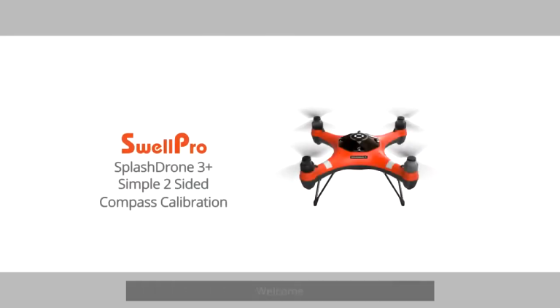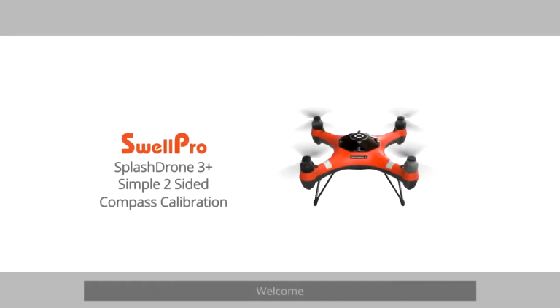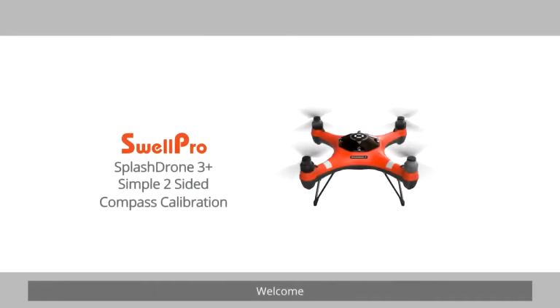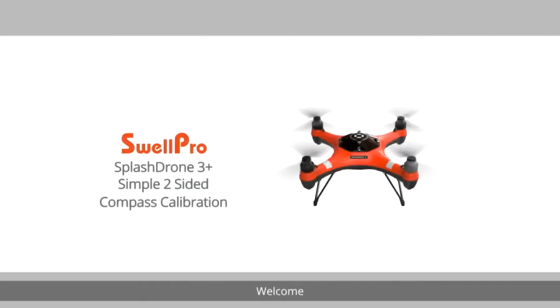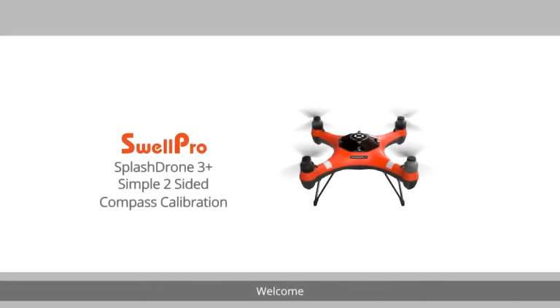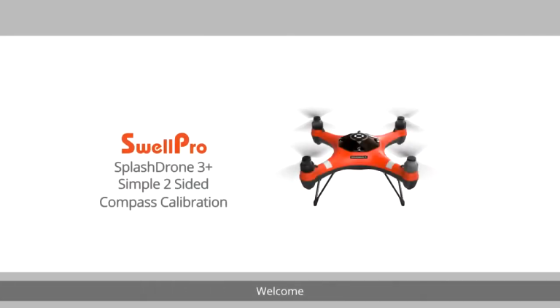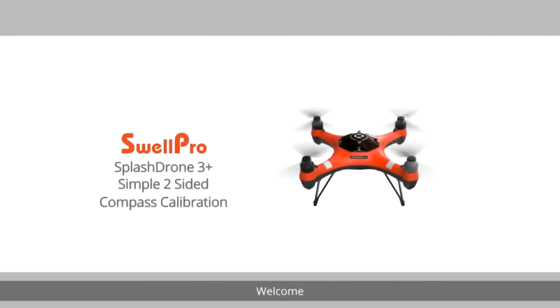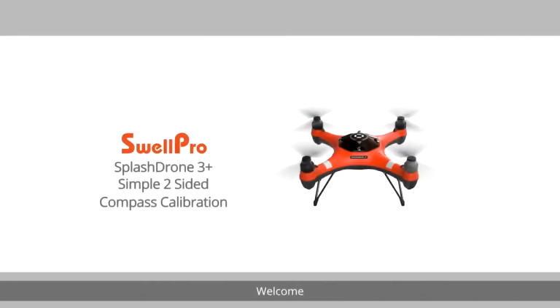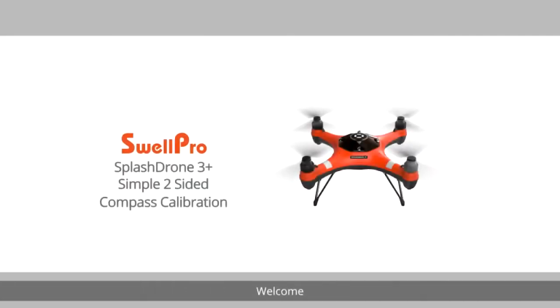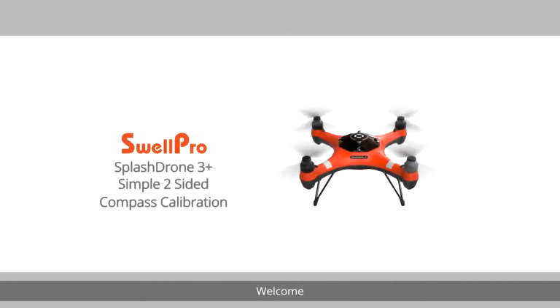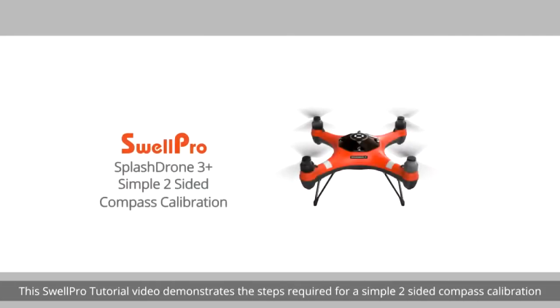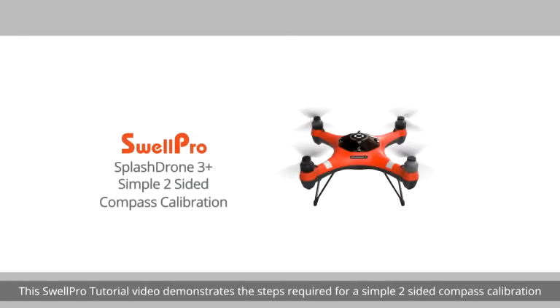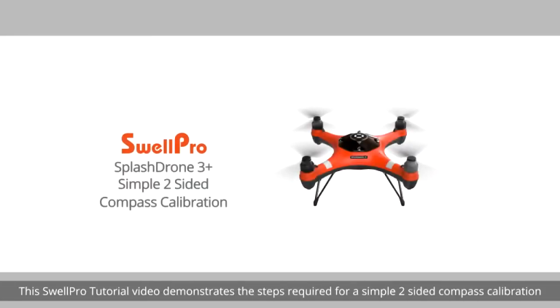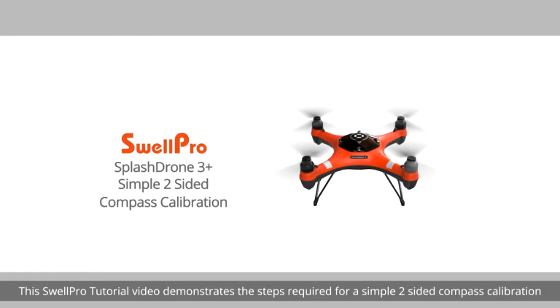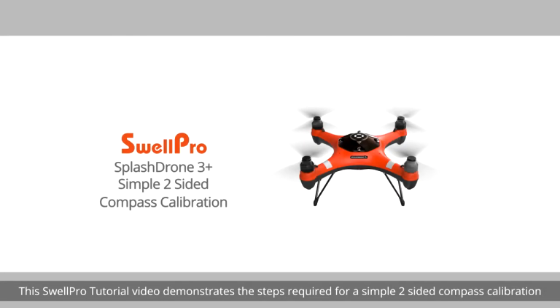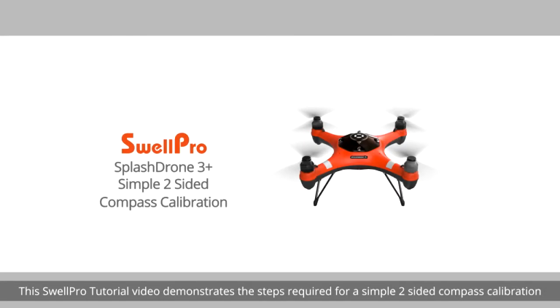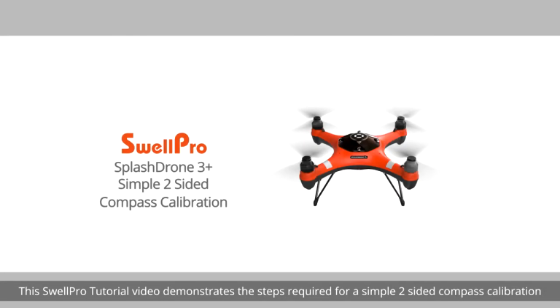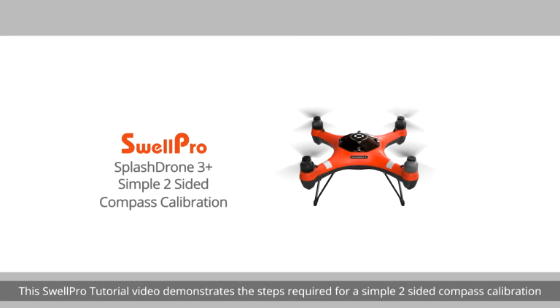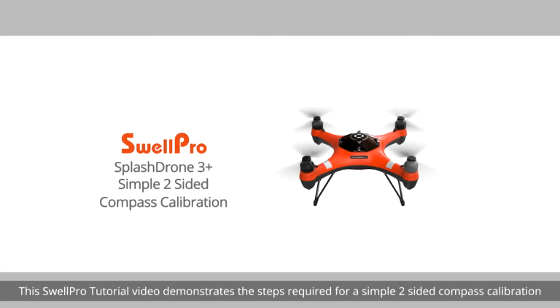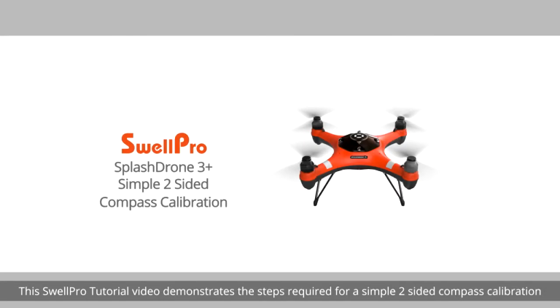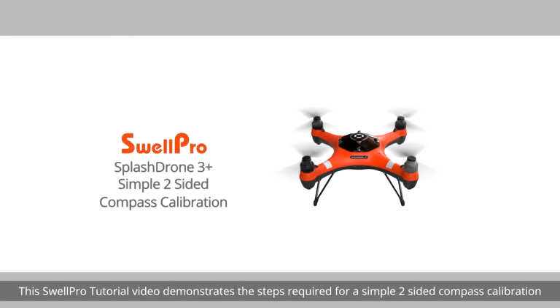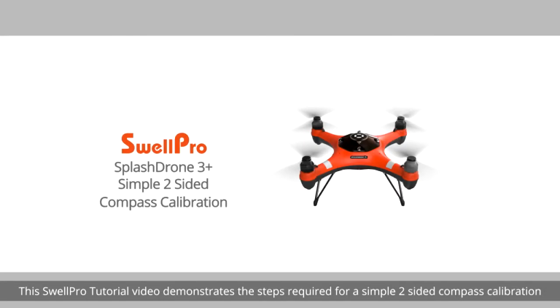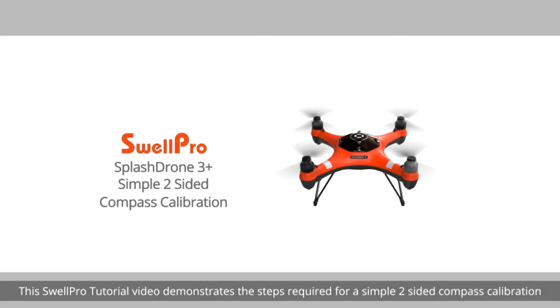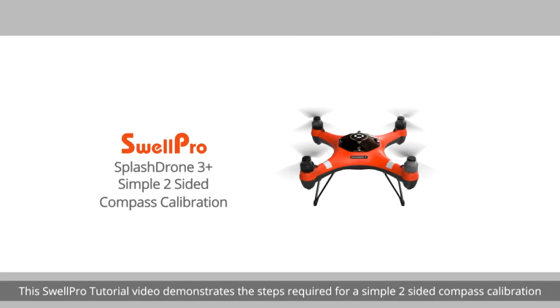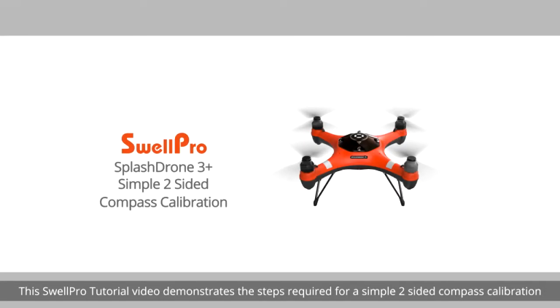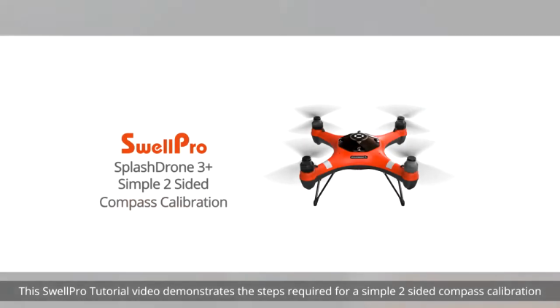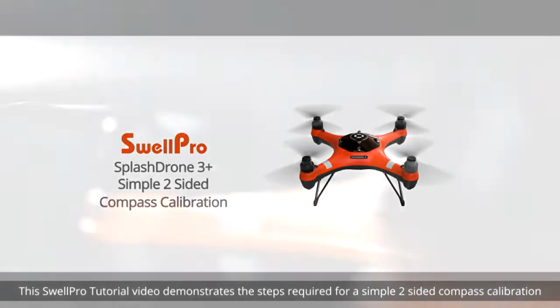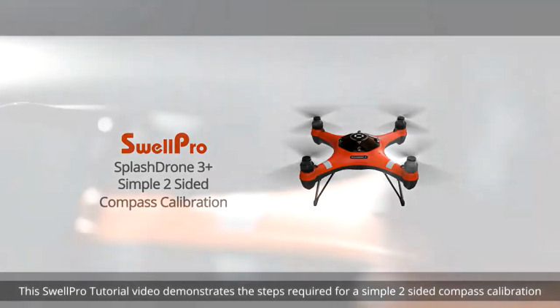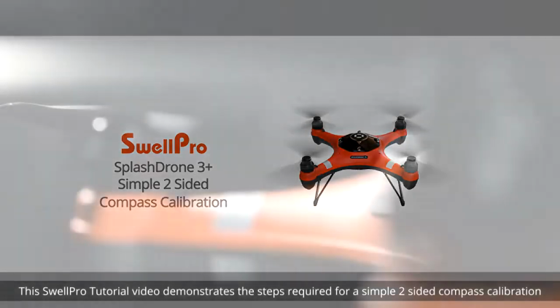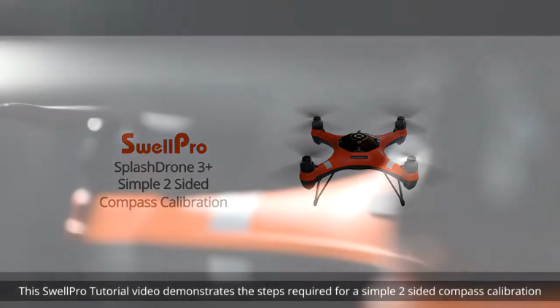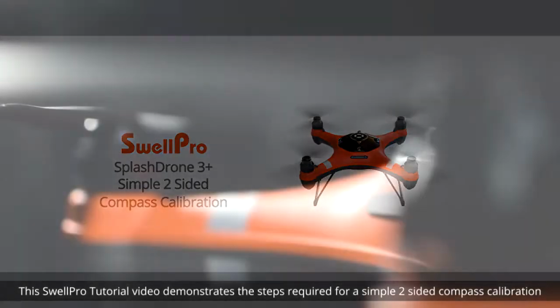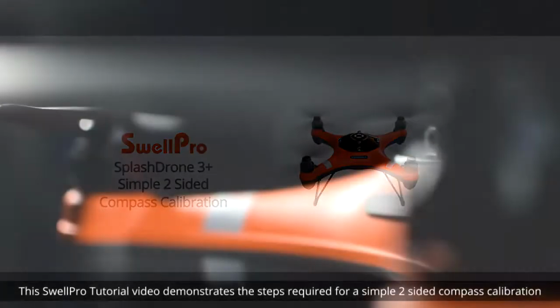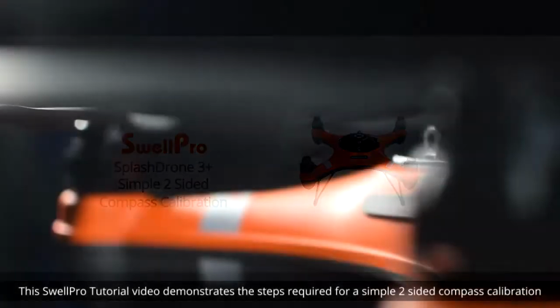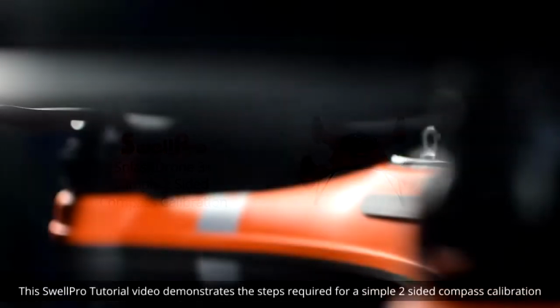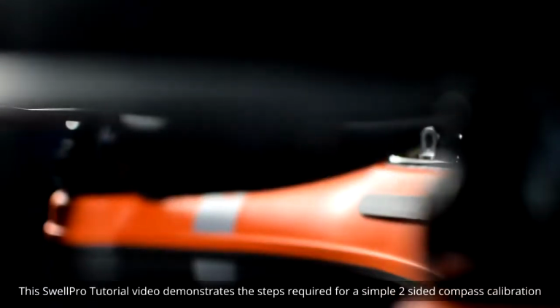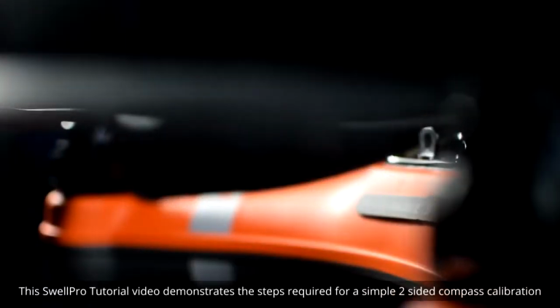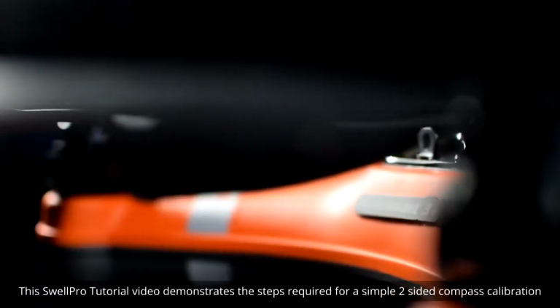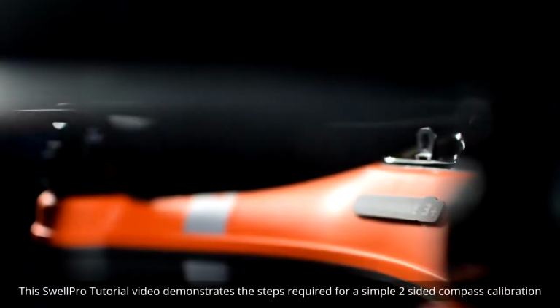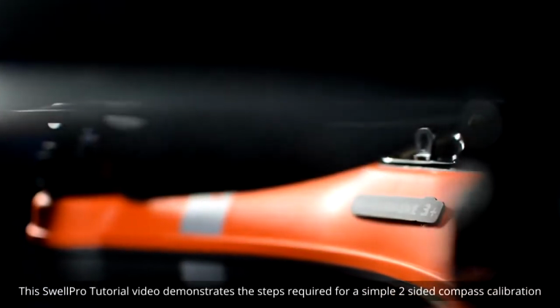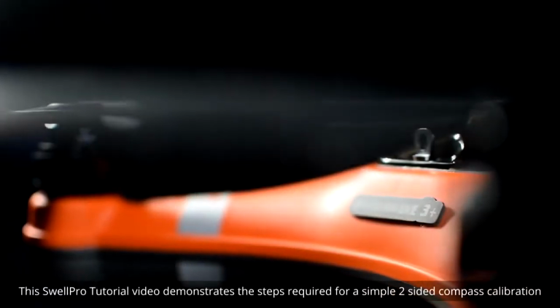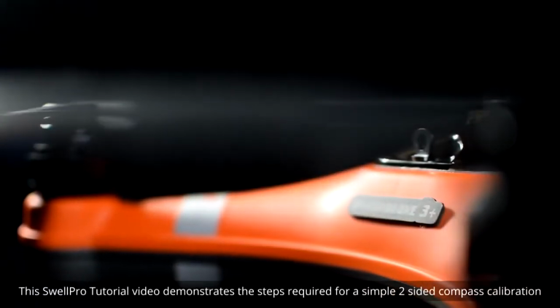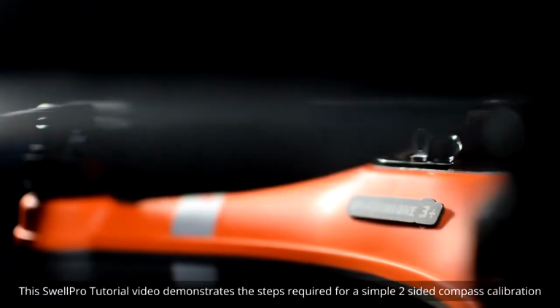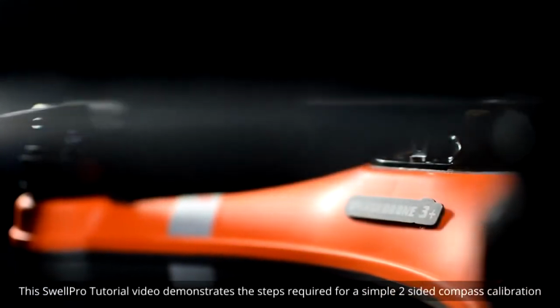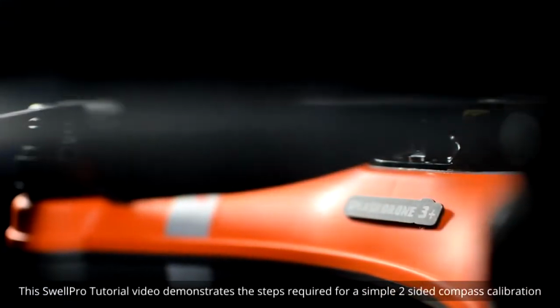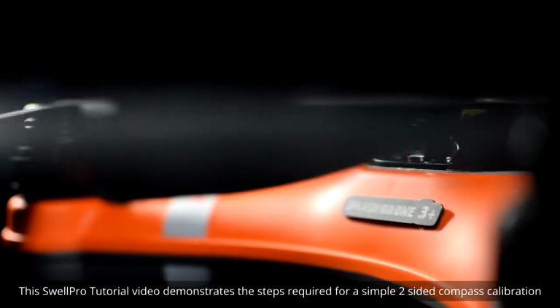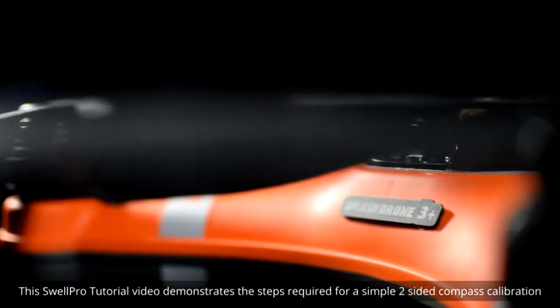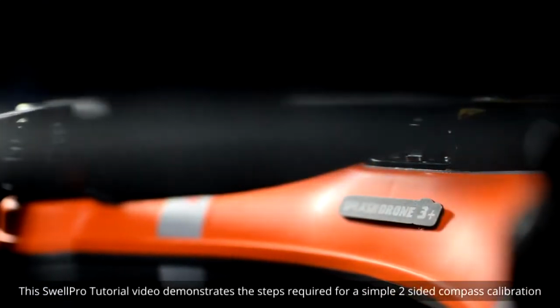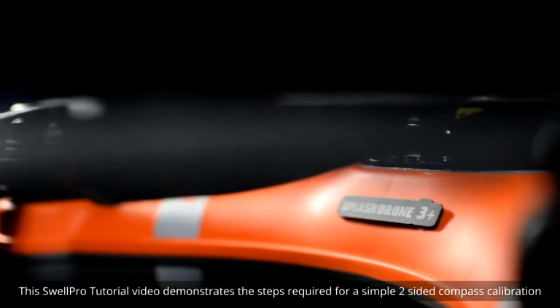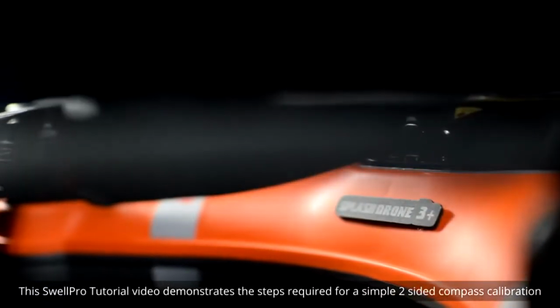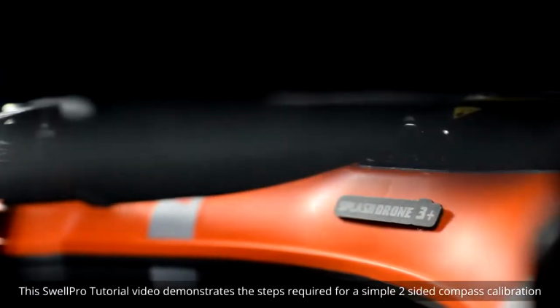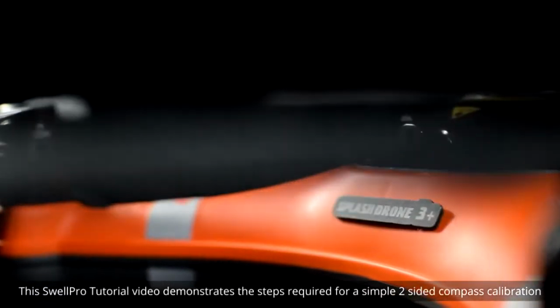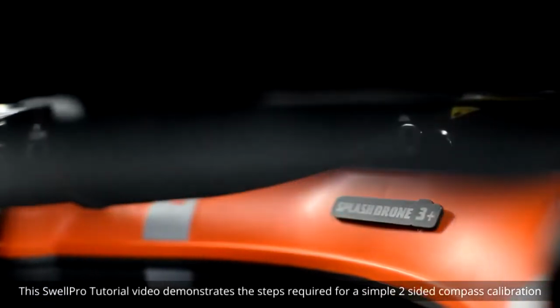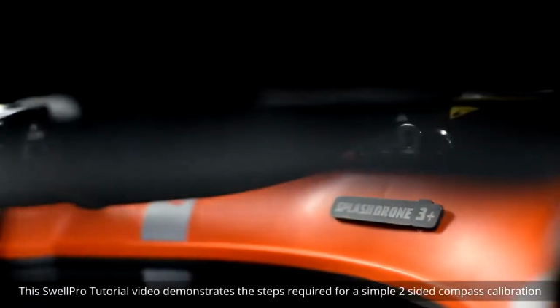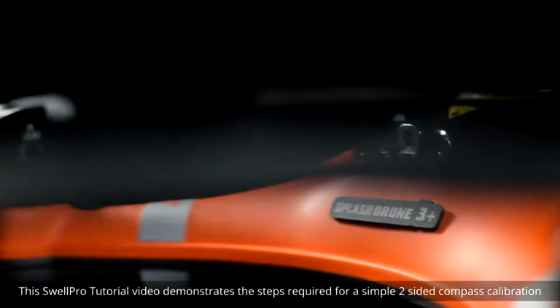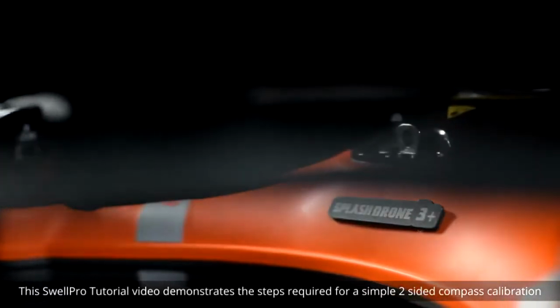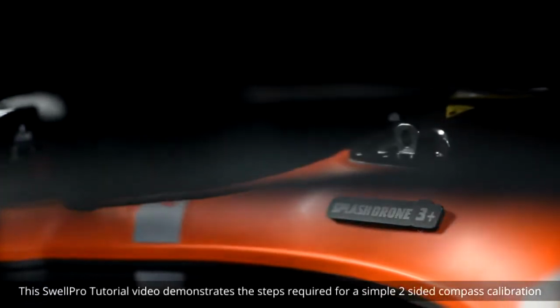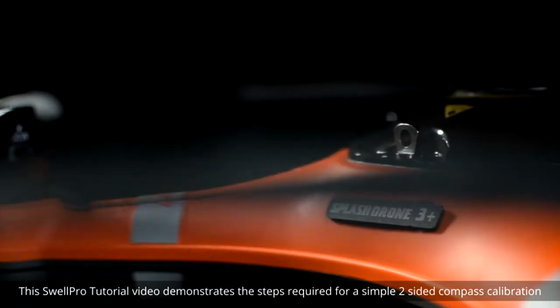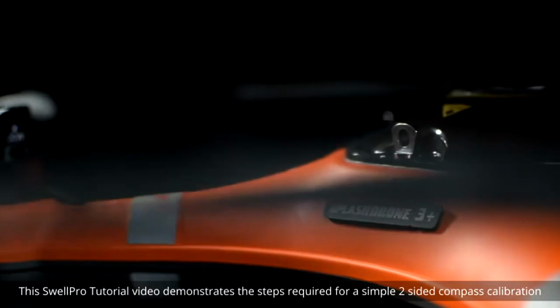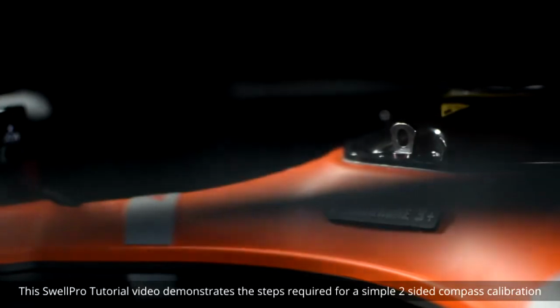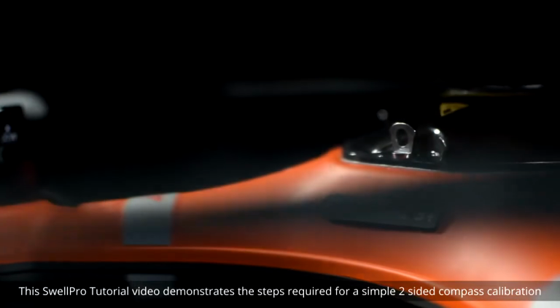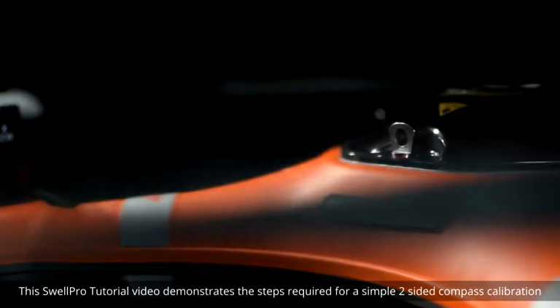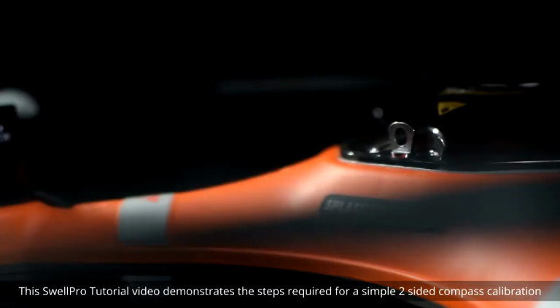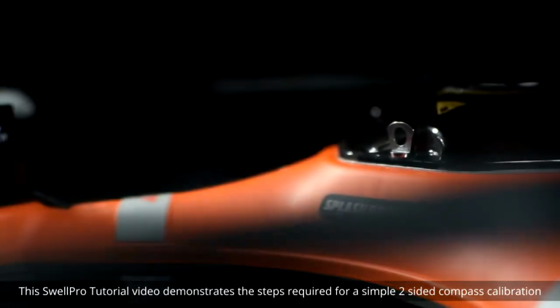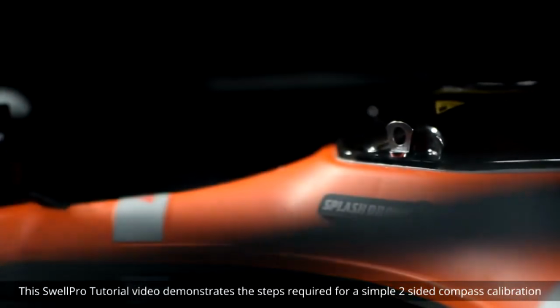Welcome. This SwellPro tutorial video demonstrates the steps required for a simple two-sided compass calibration.